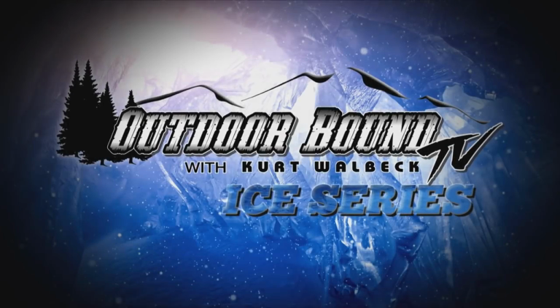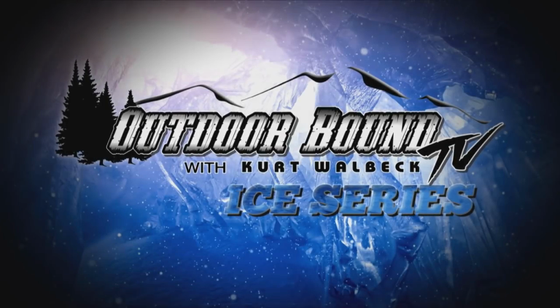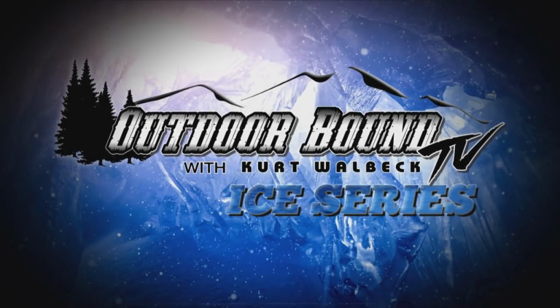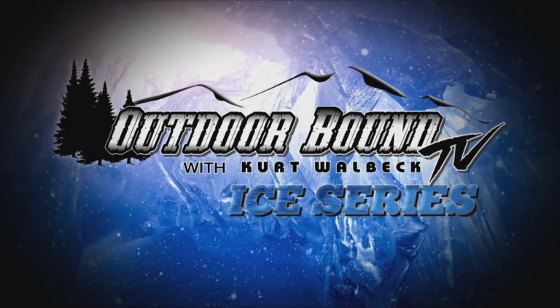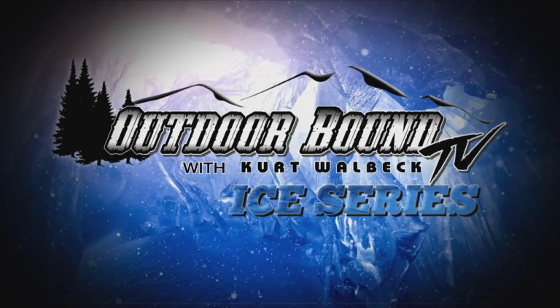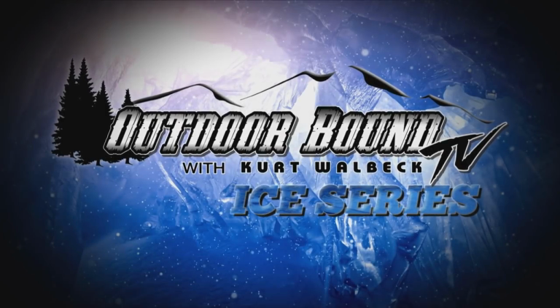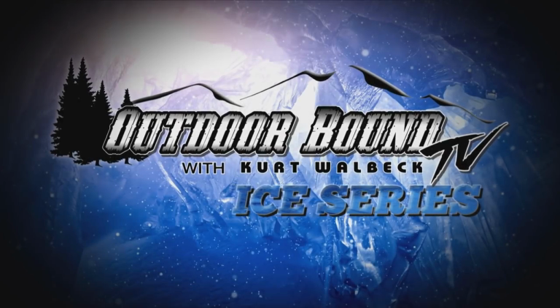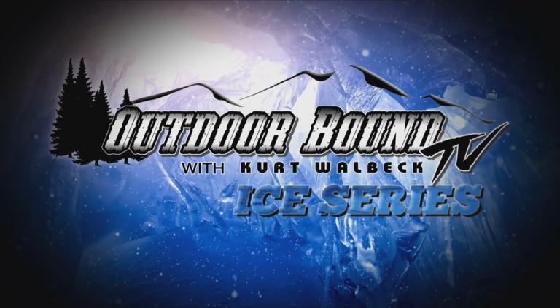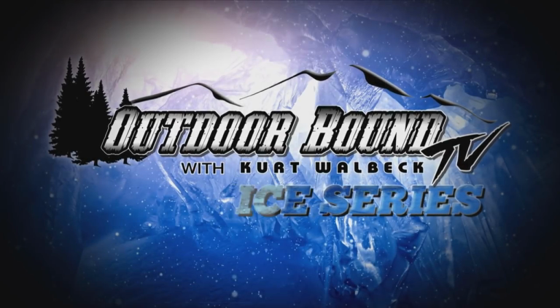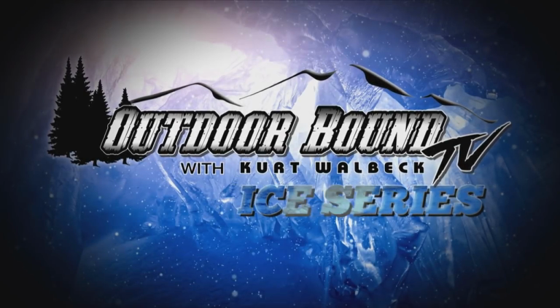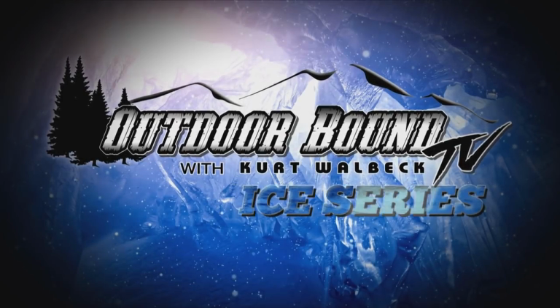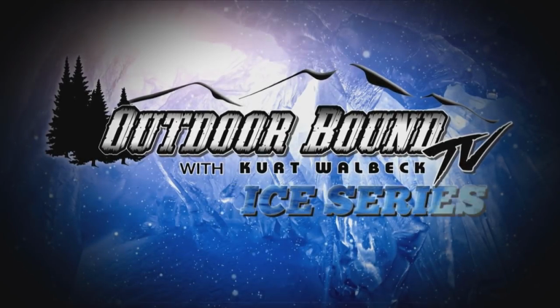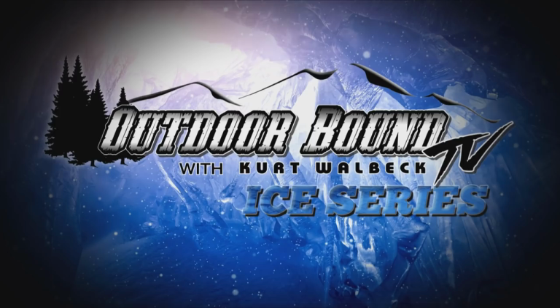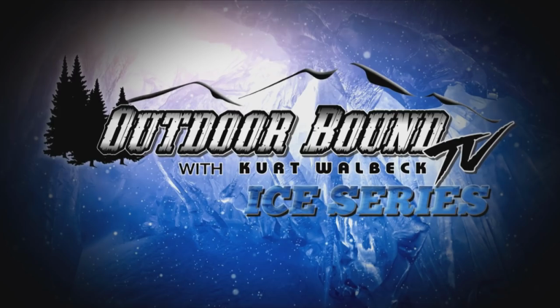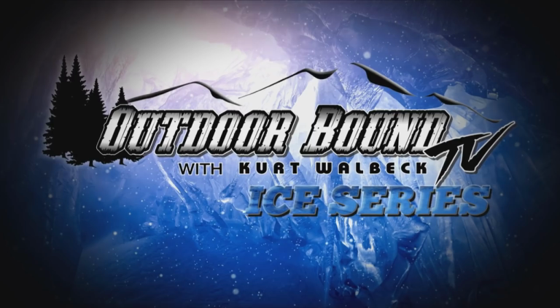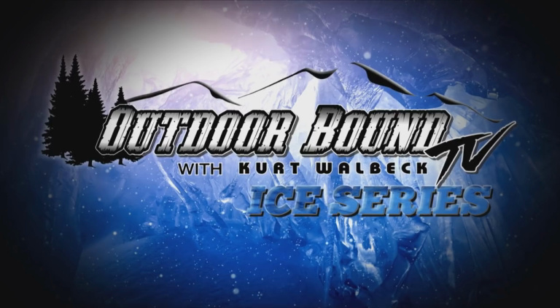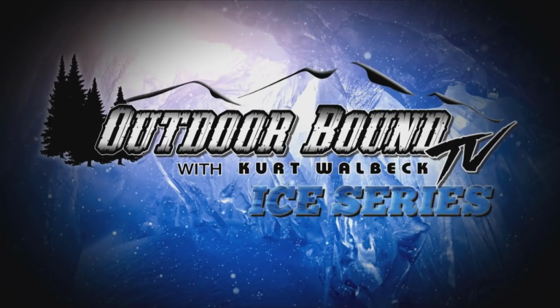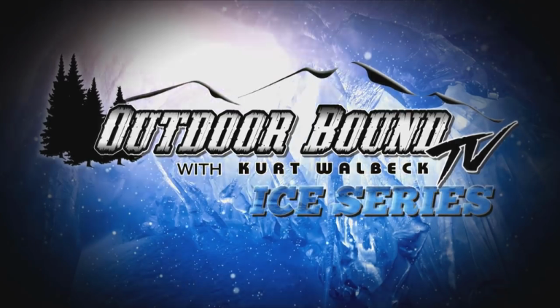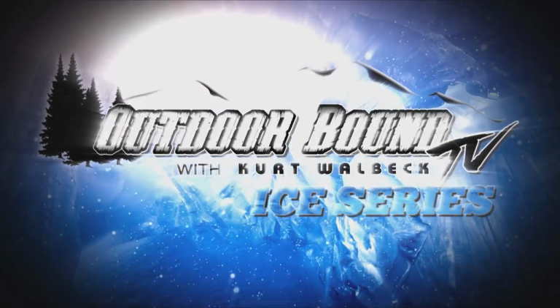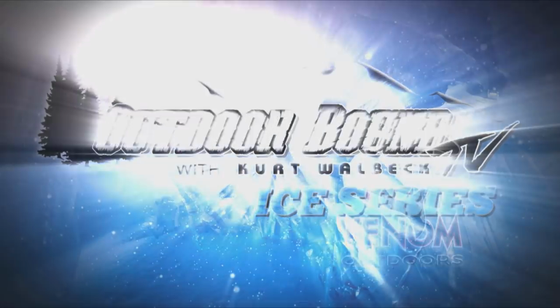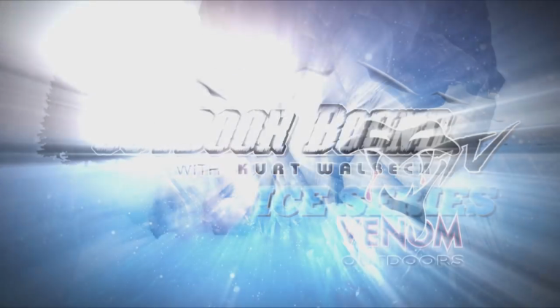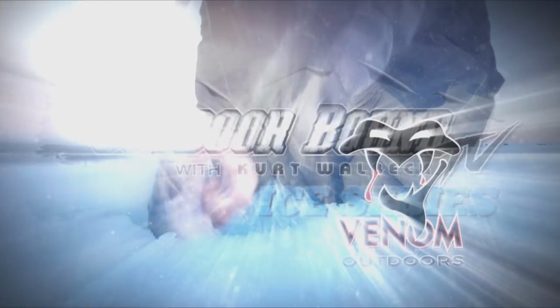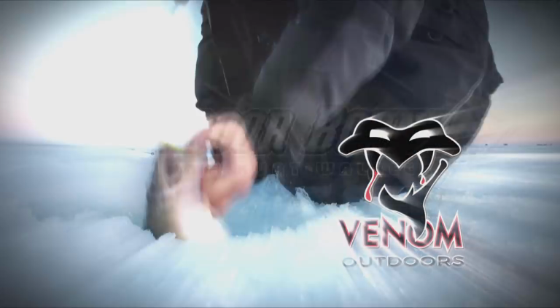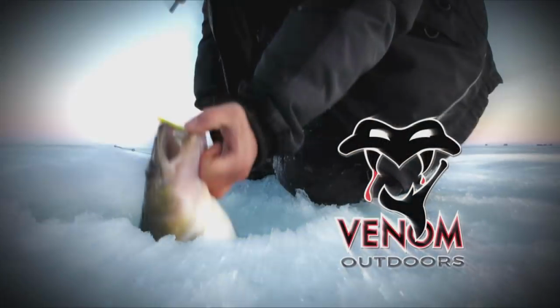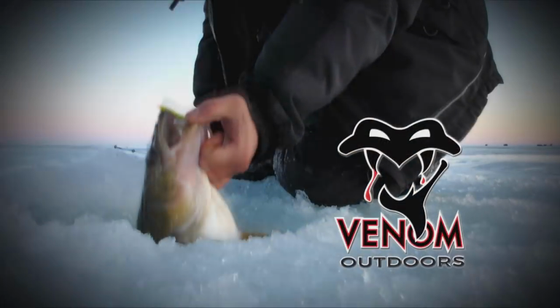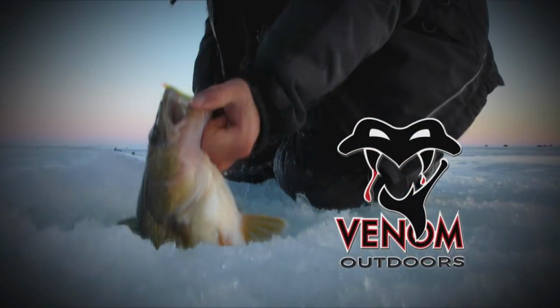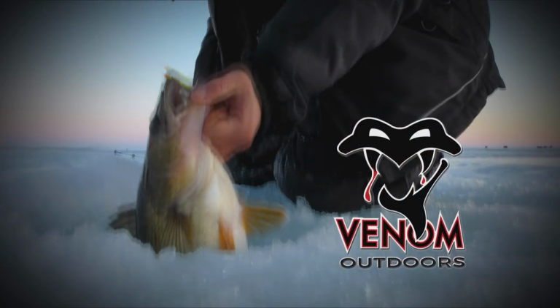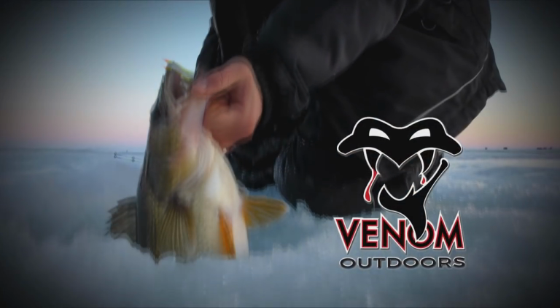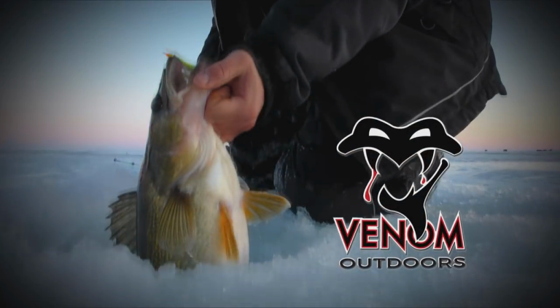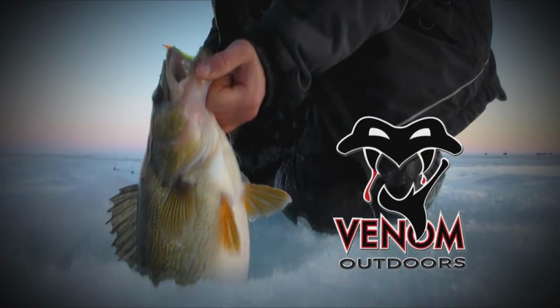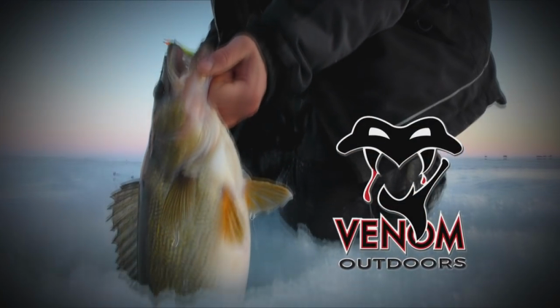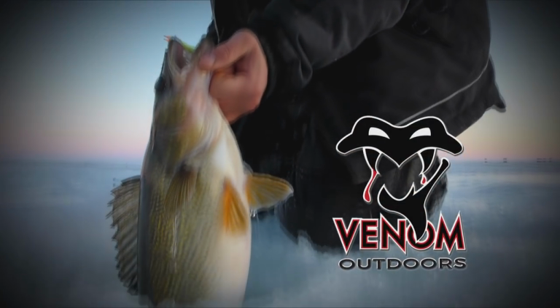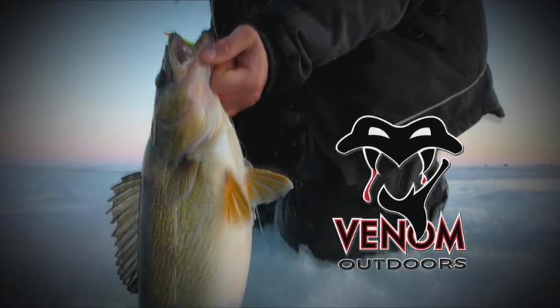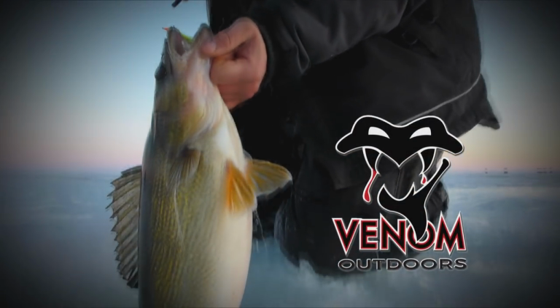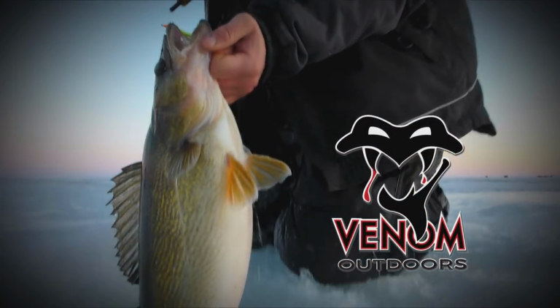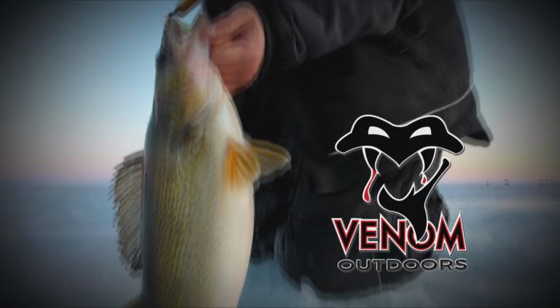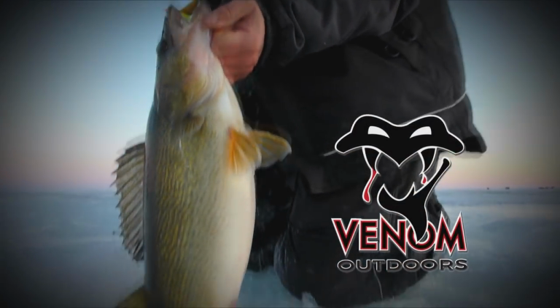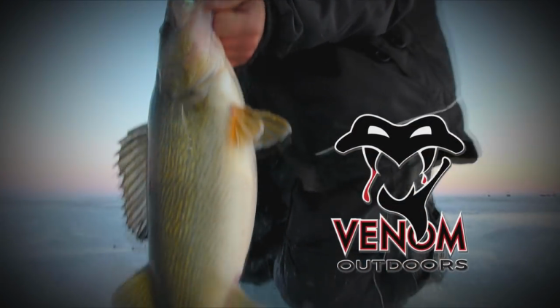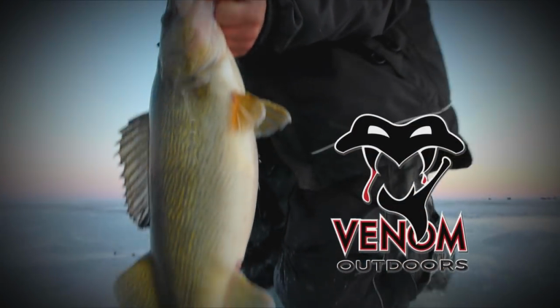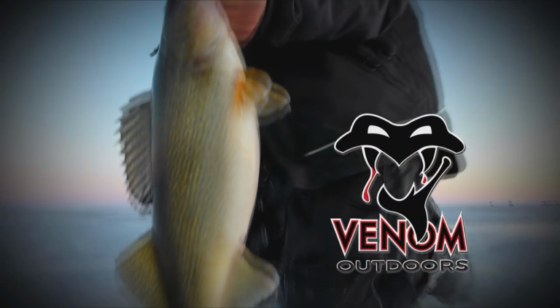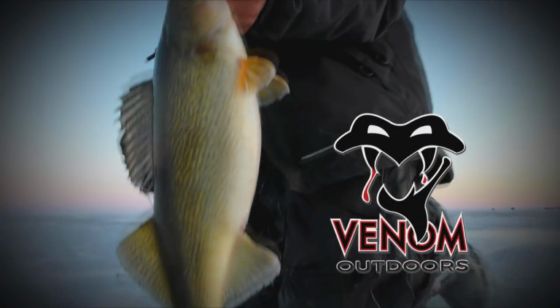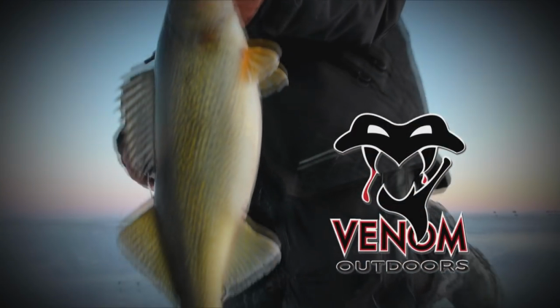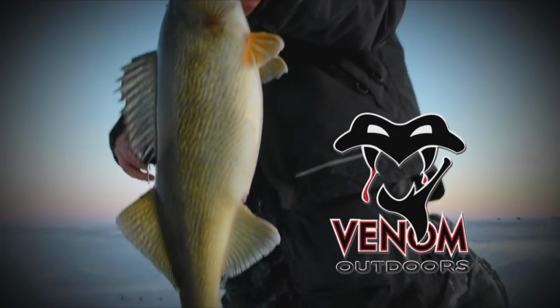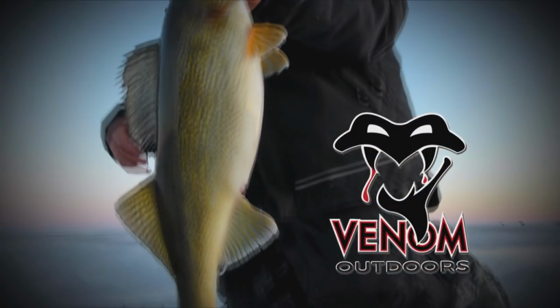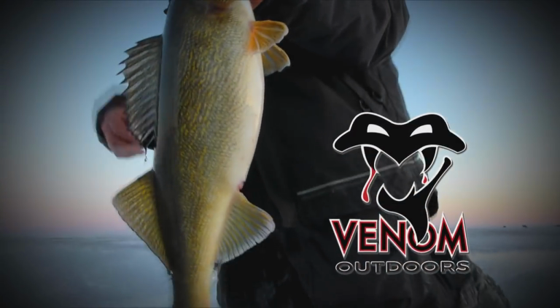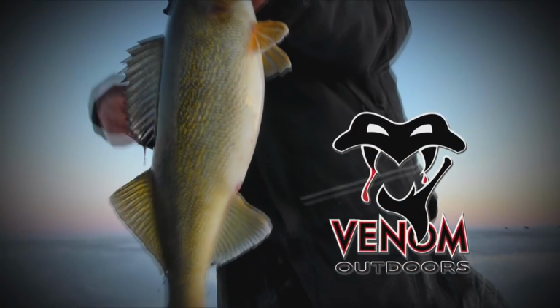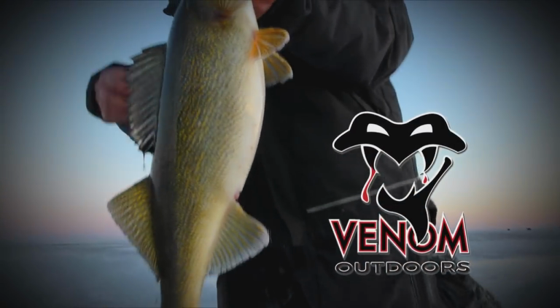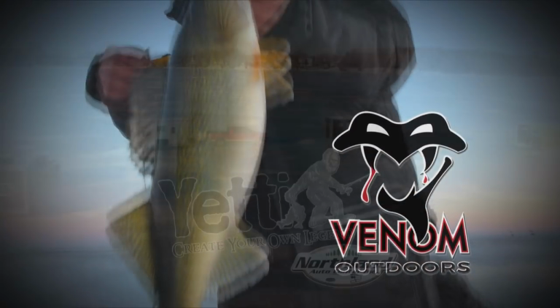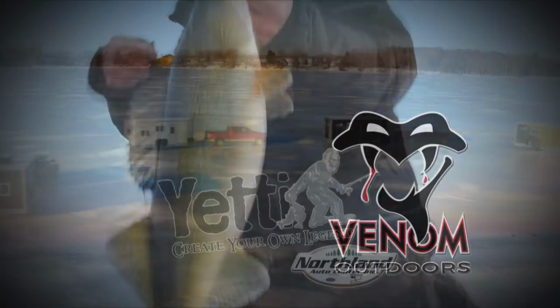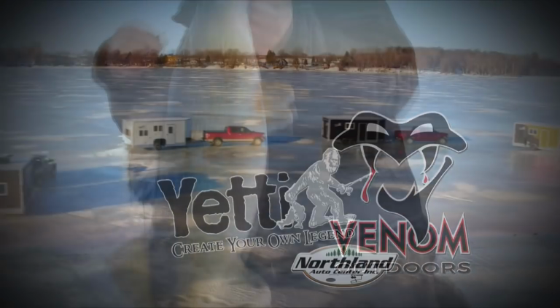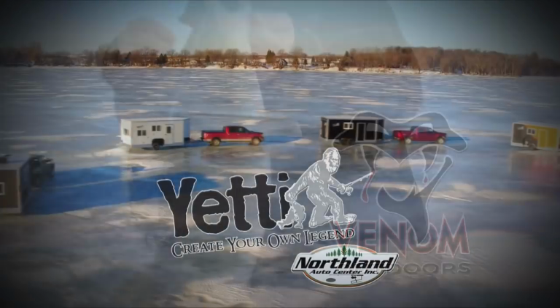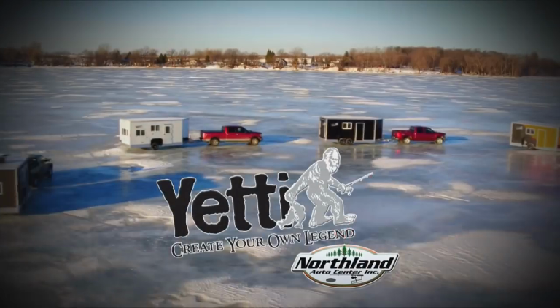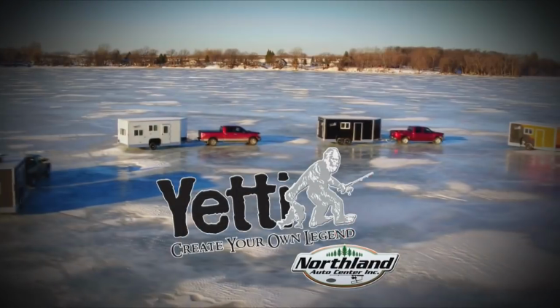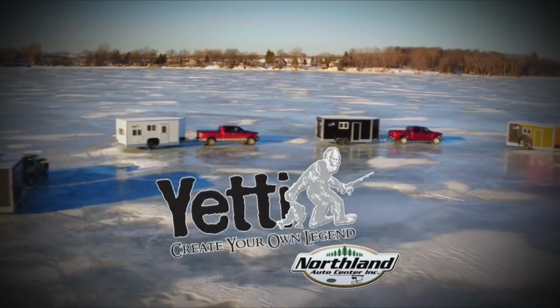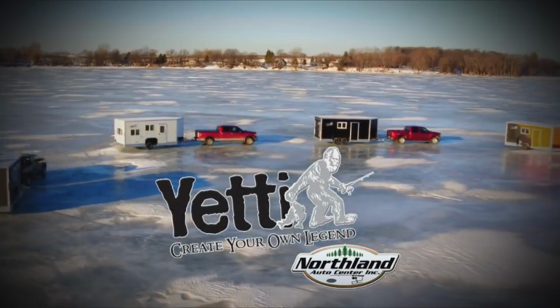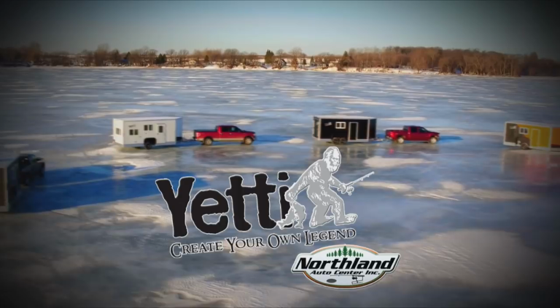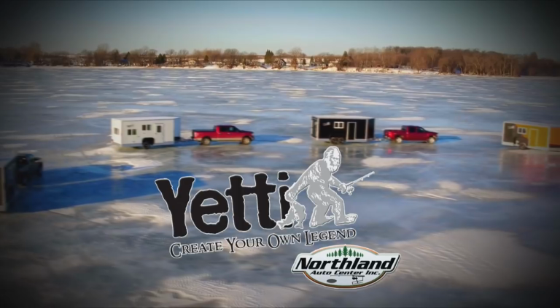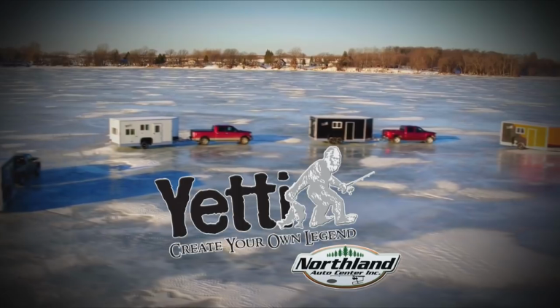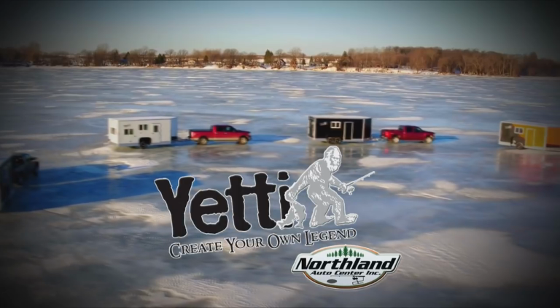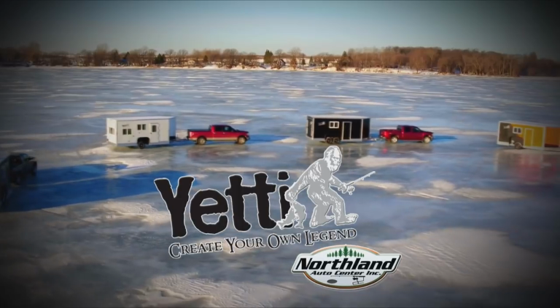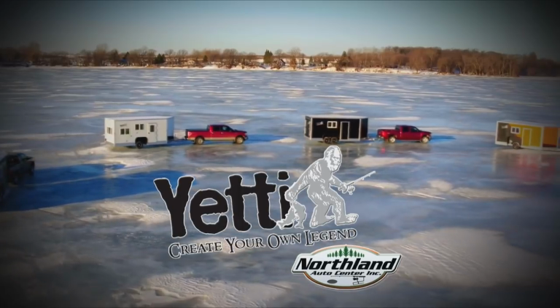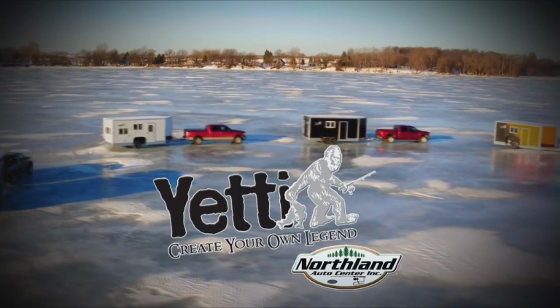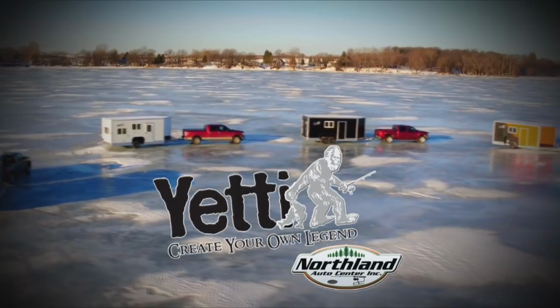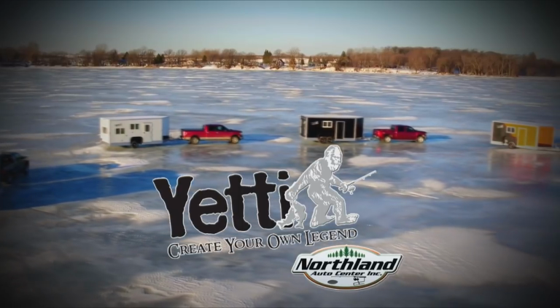Outdoor Bound TV is brought to you by Venom Outdoors and Yeti by Northland.